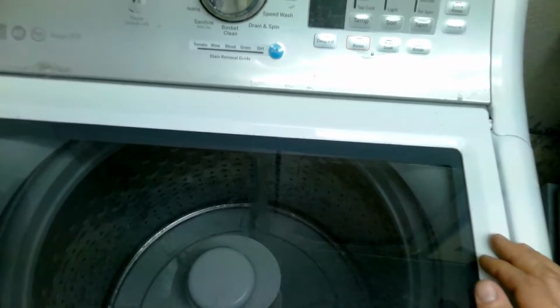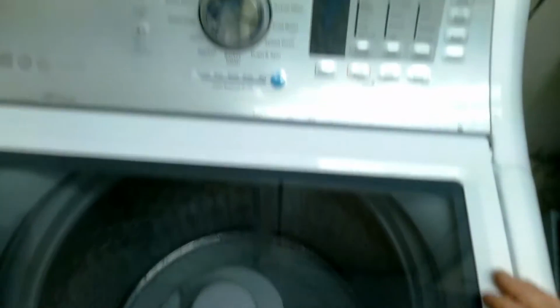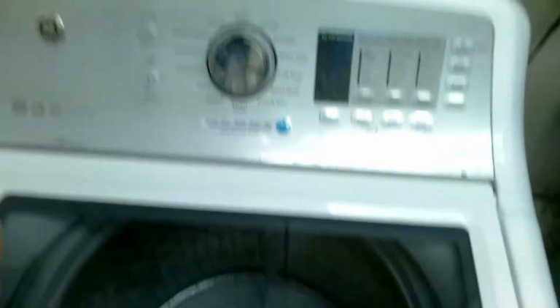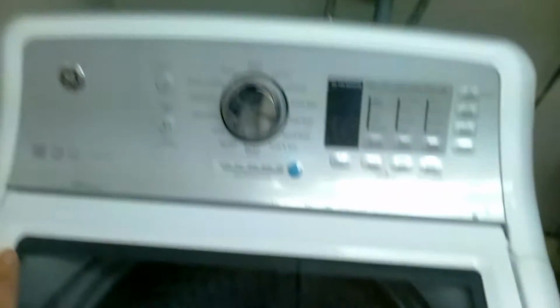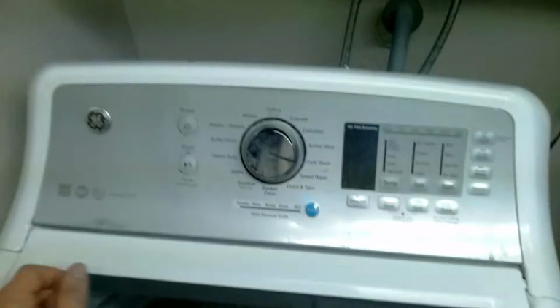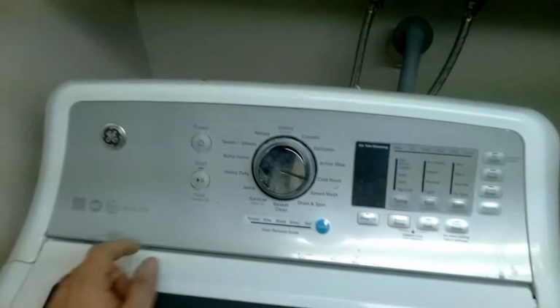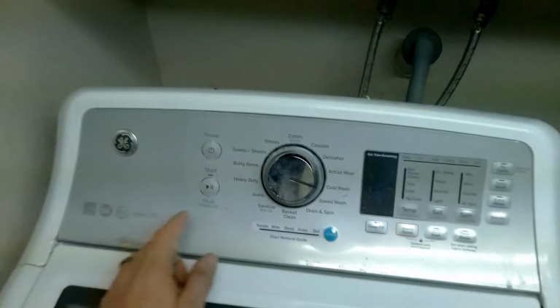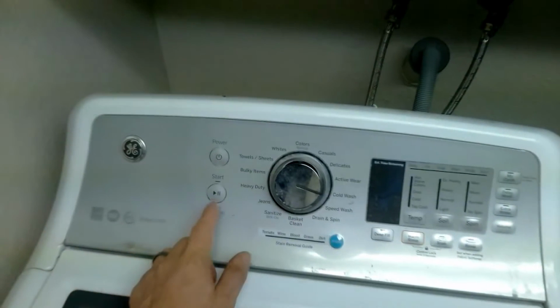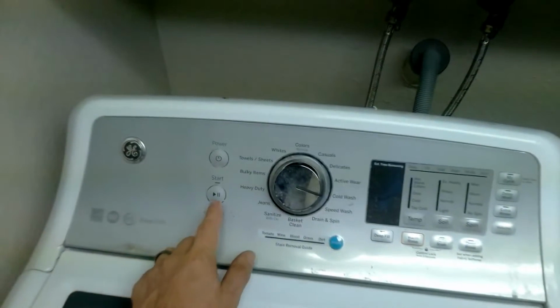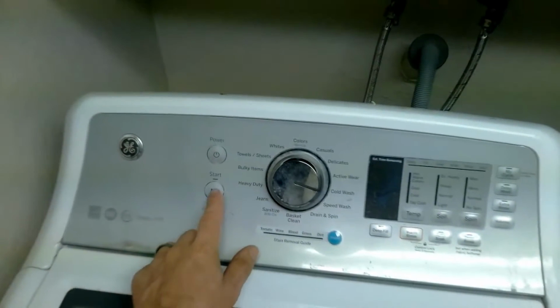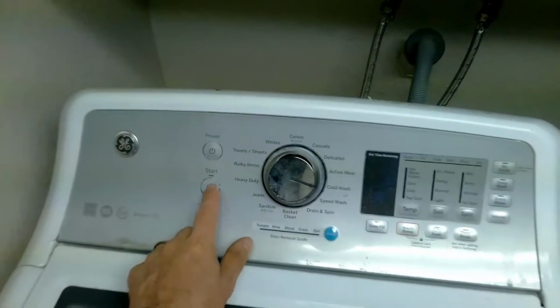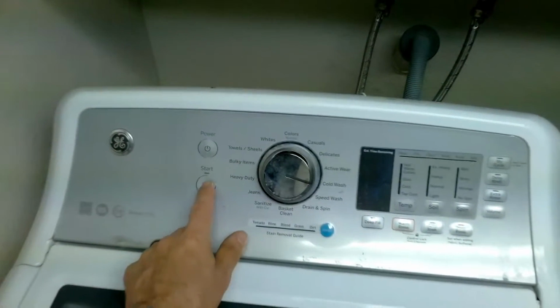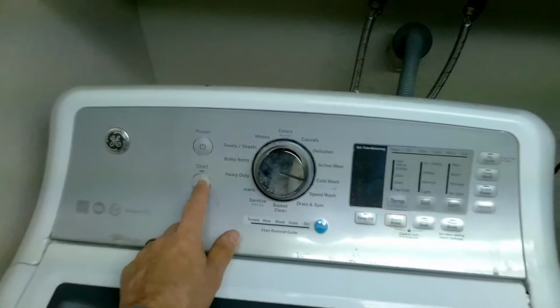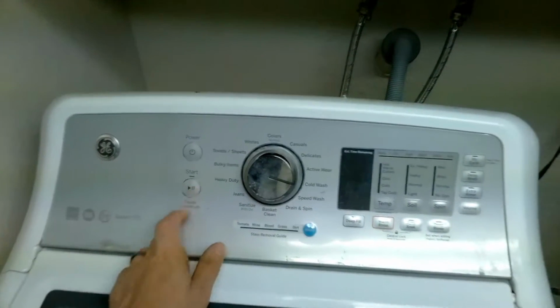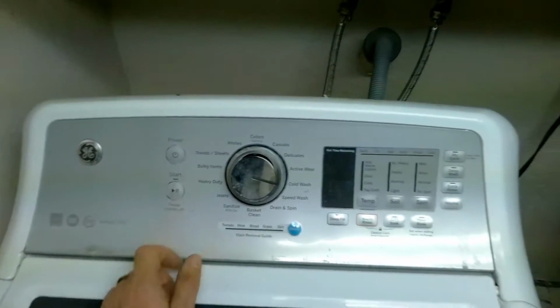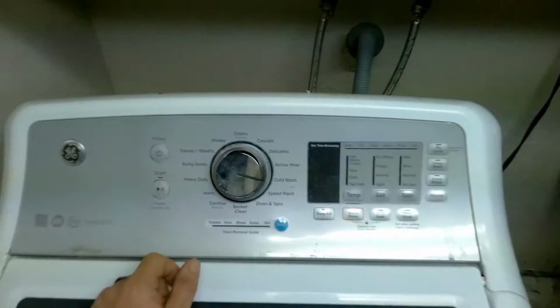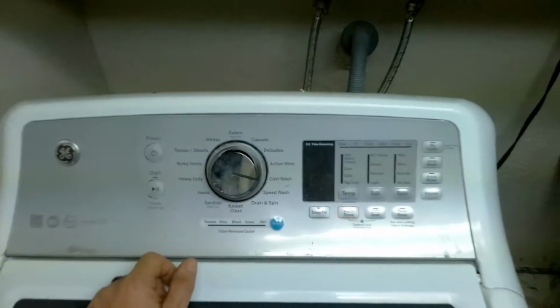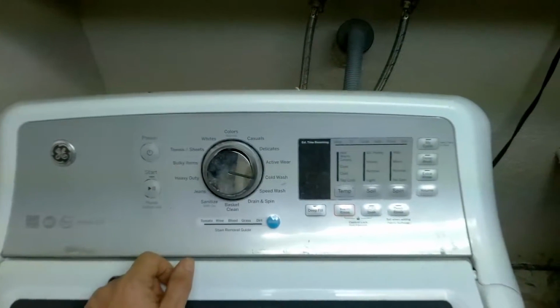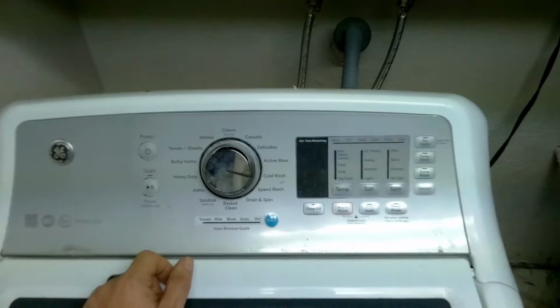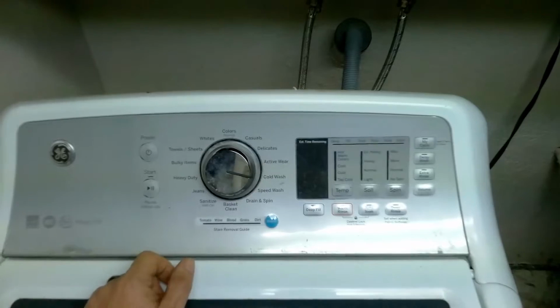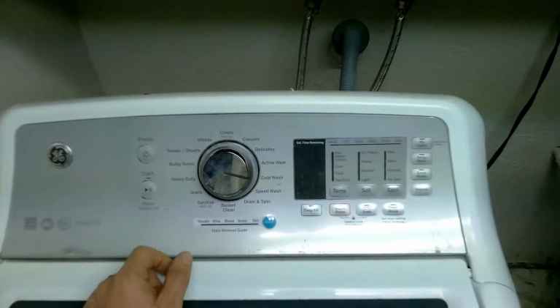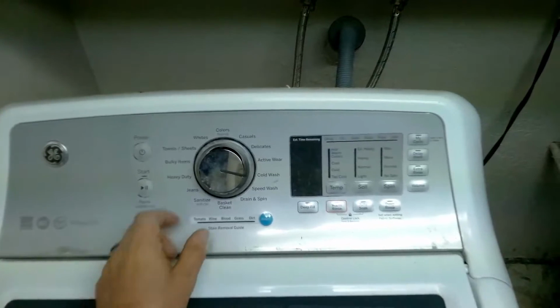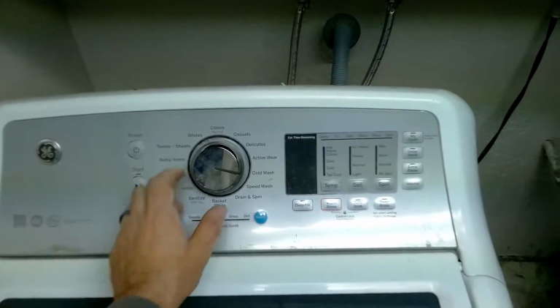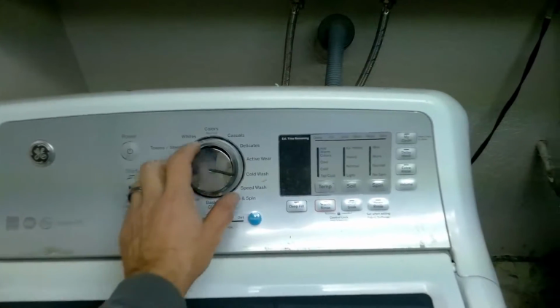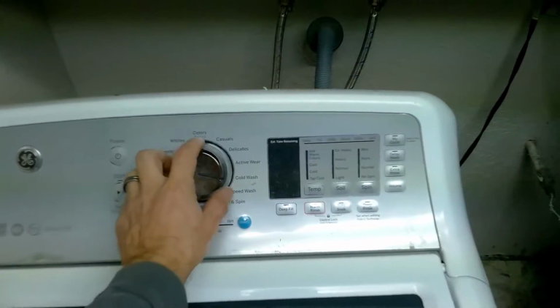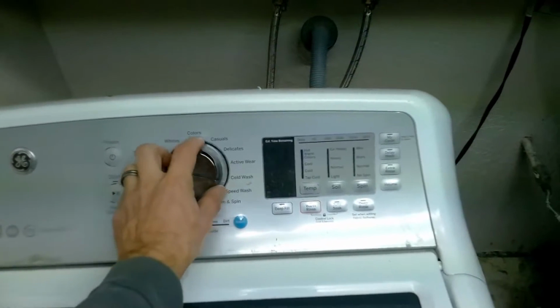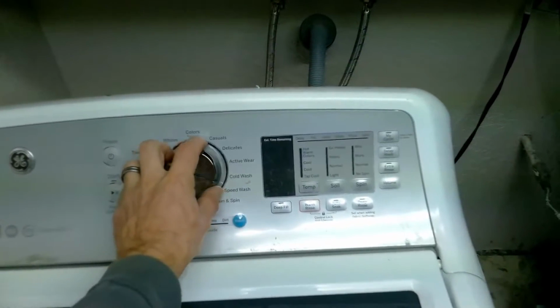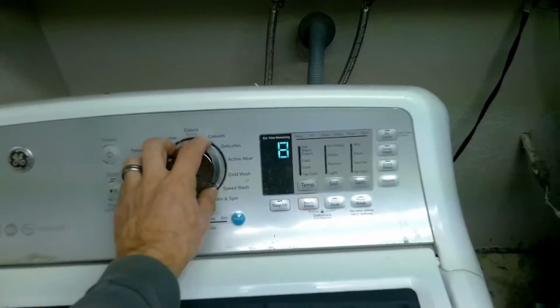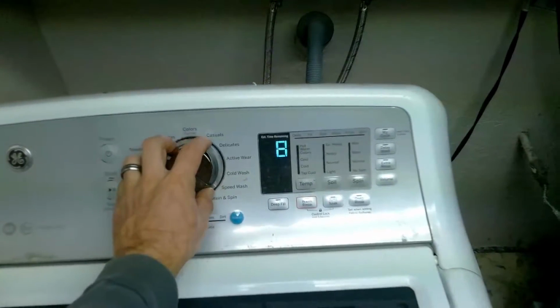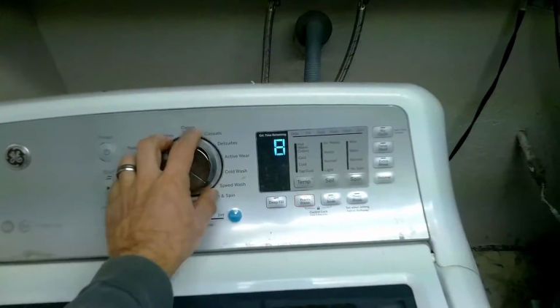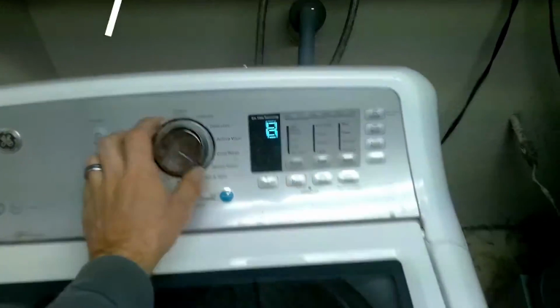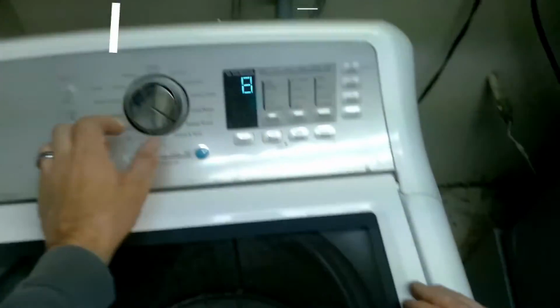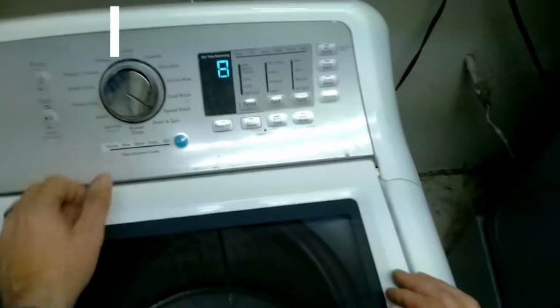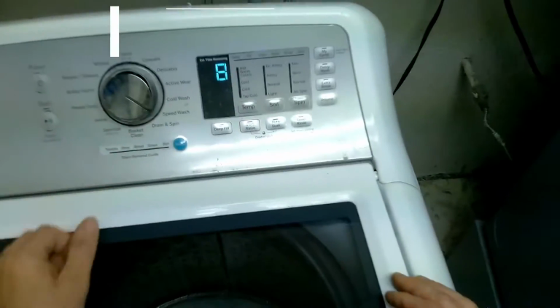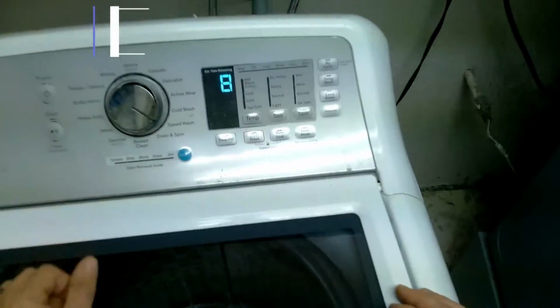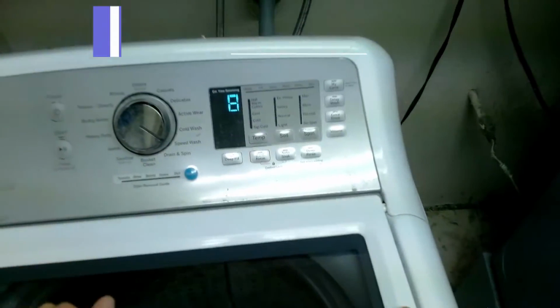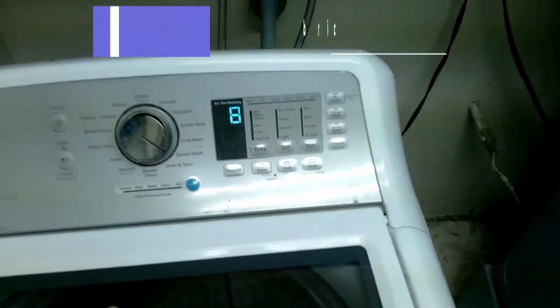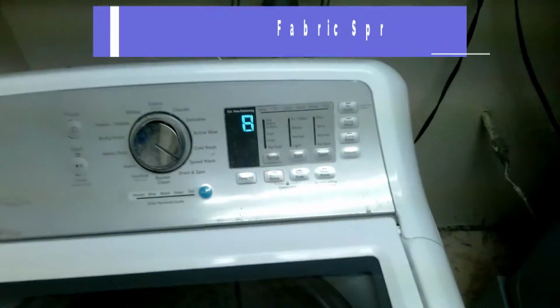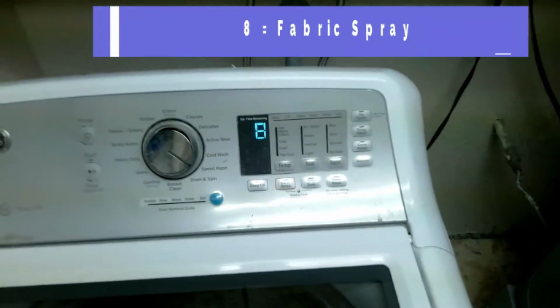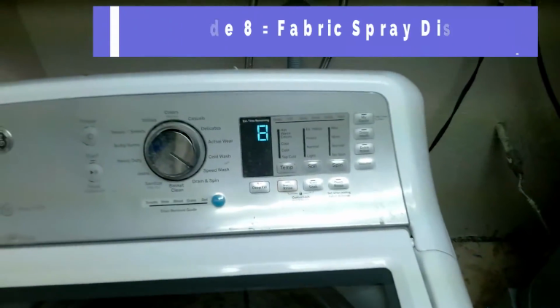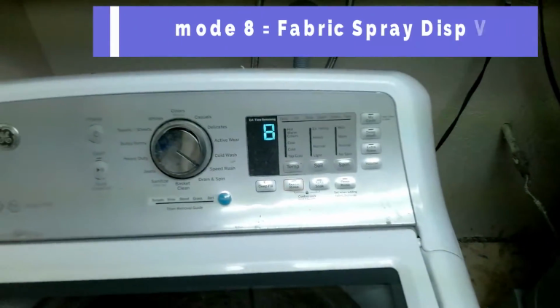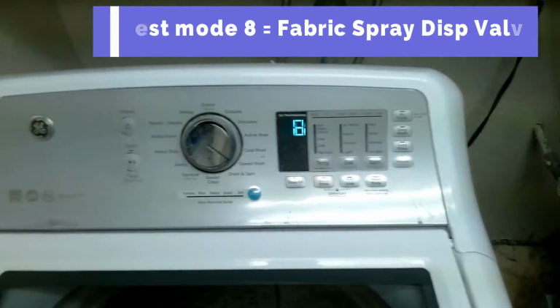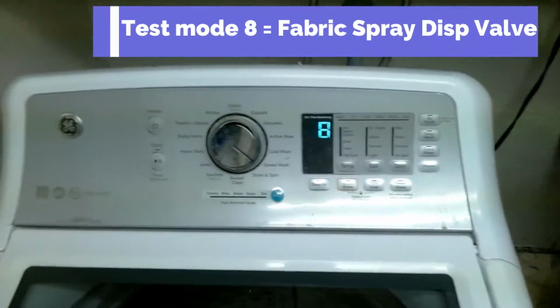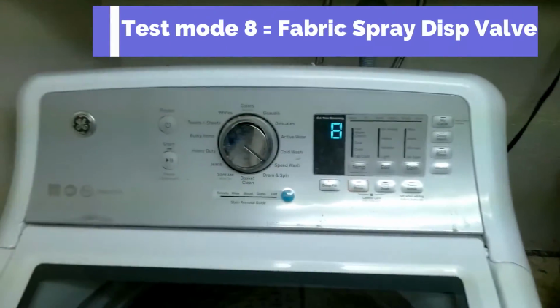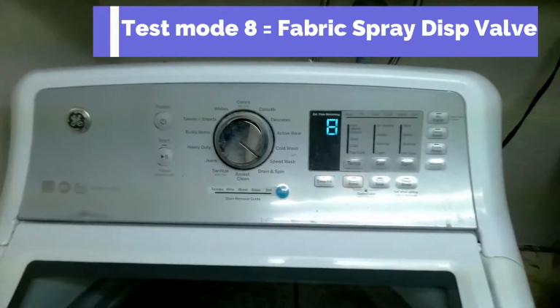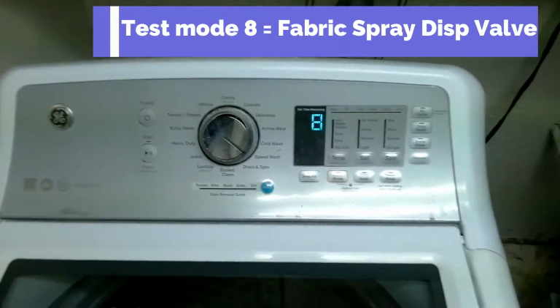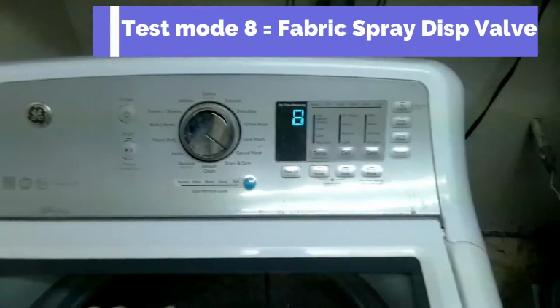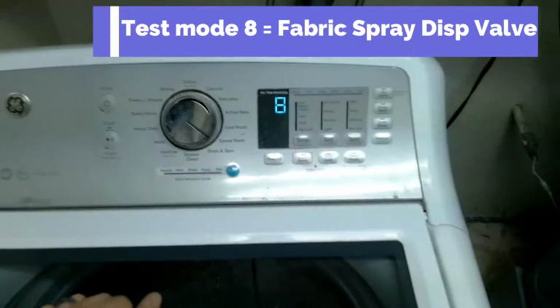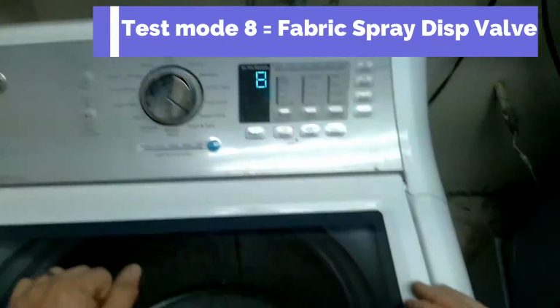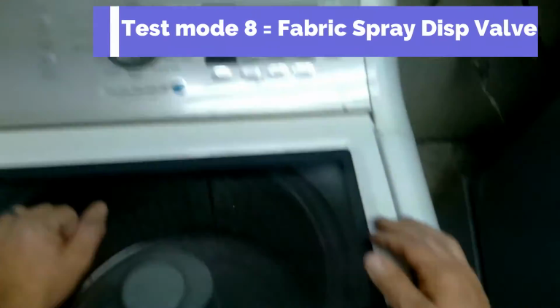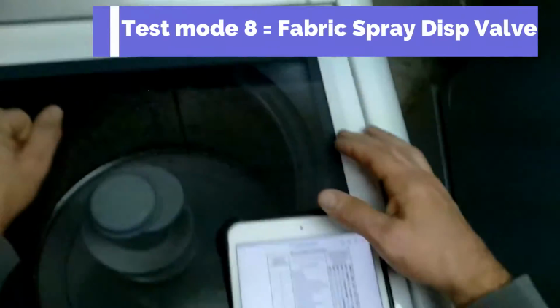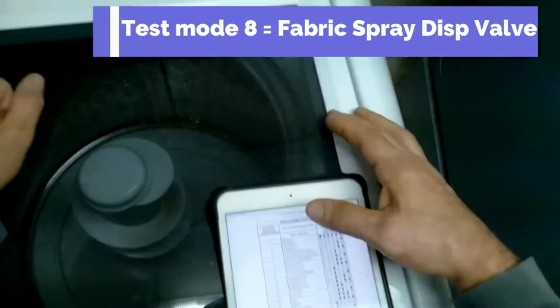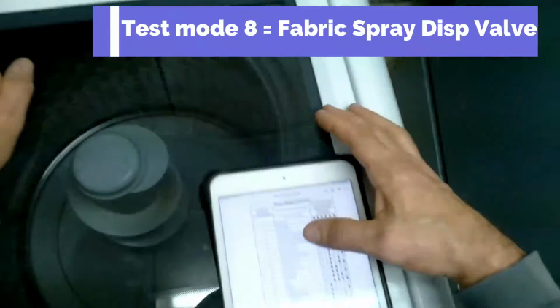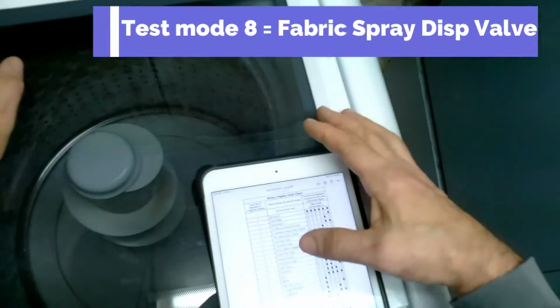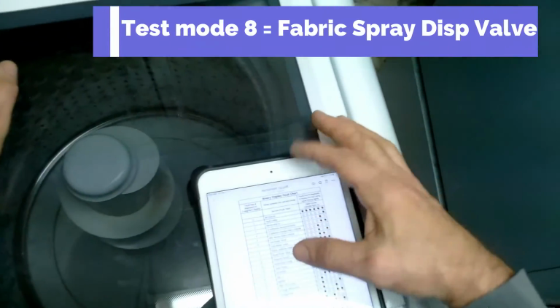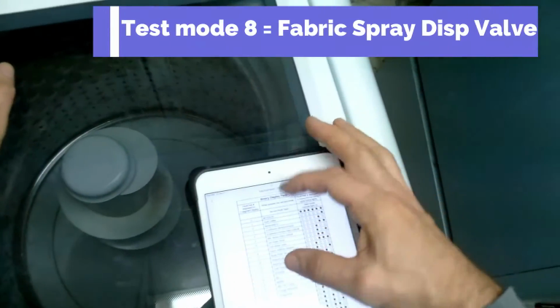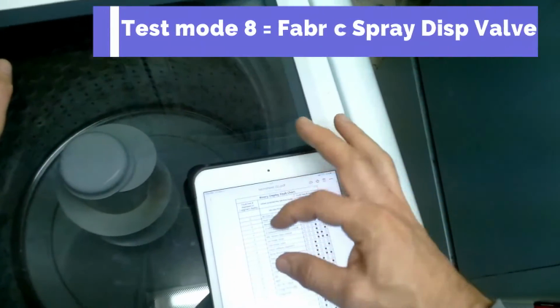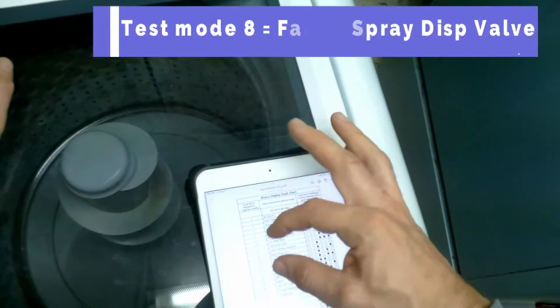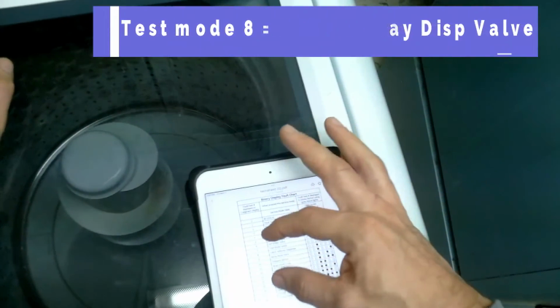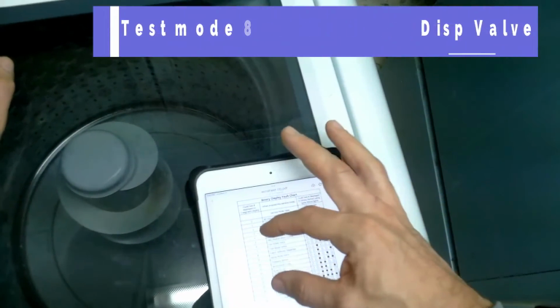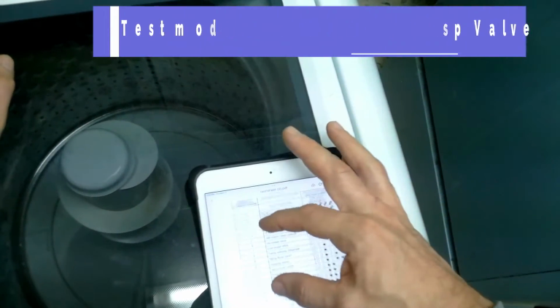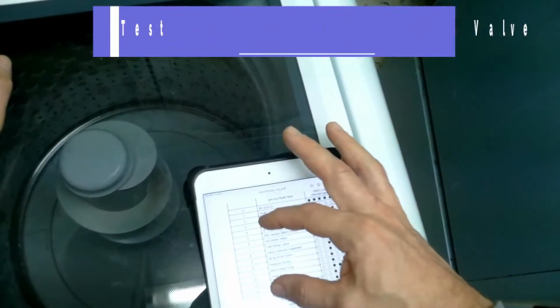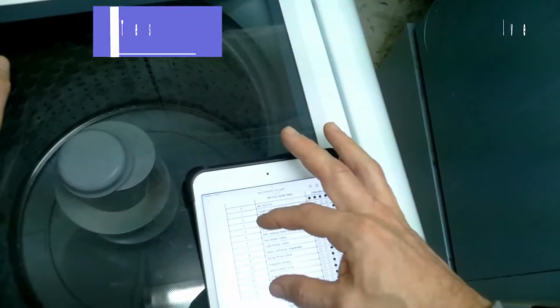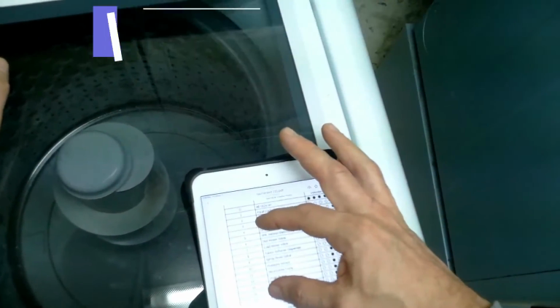To get out of the test mode, hit the start button. Test mode eight is the spray dispenser valve.